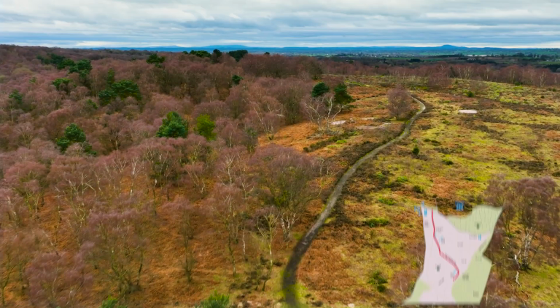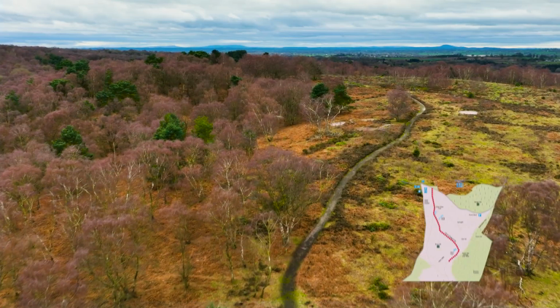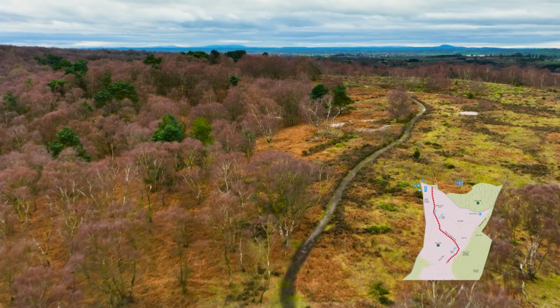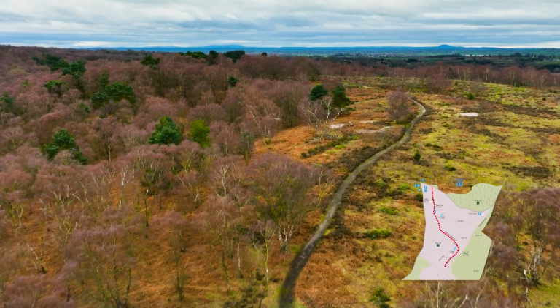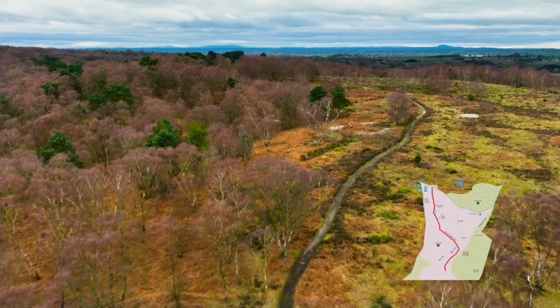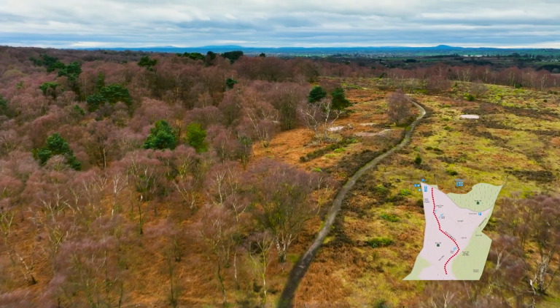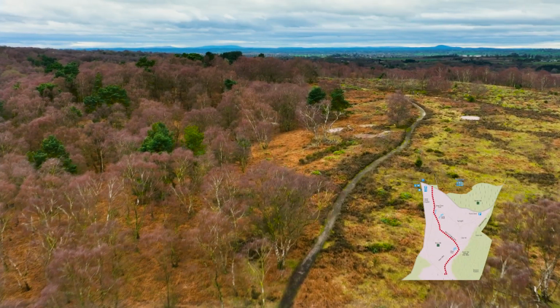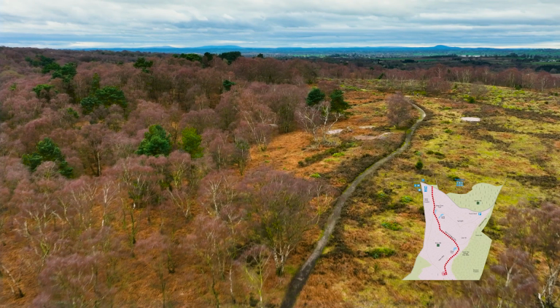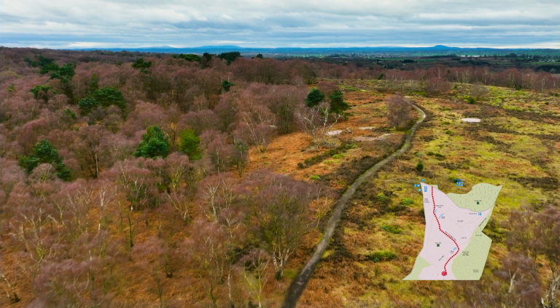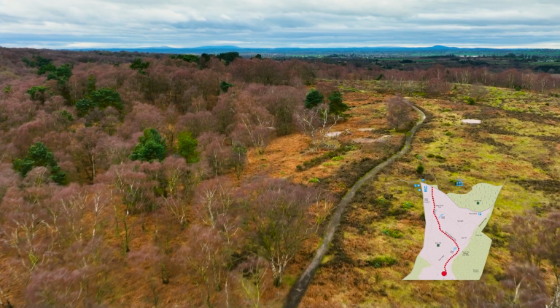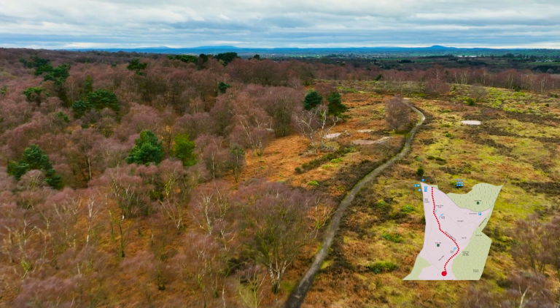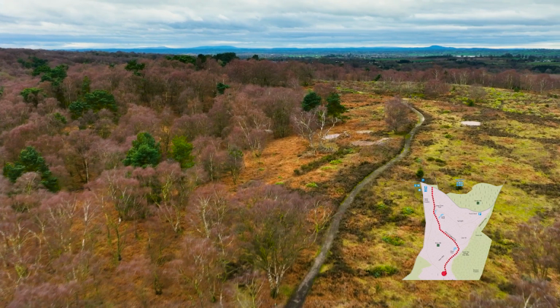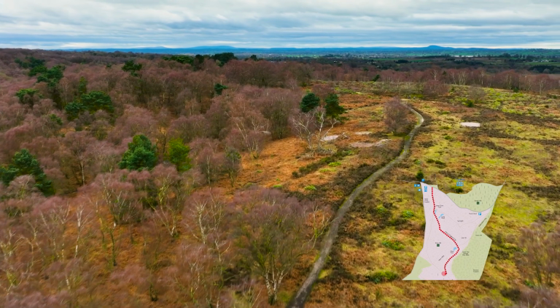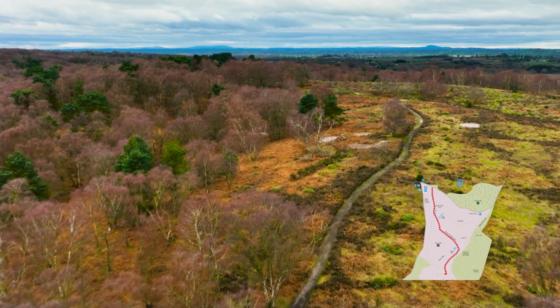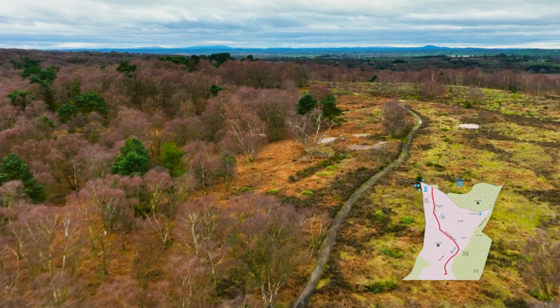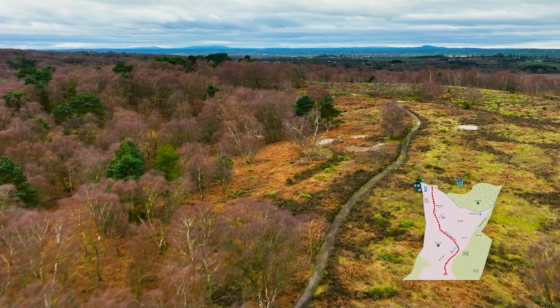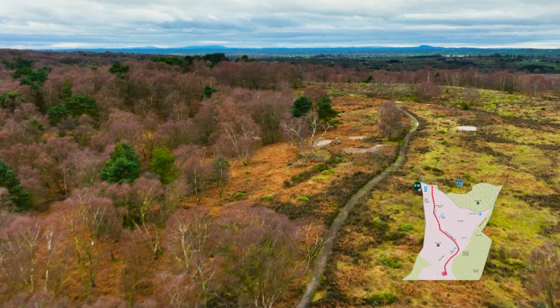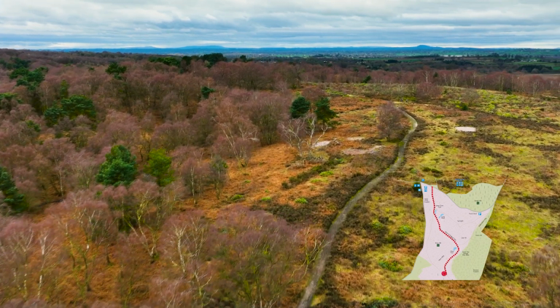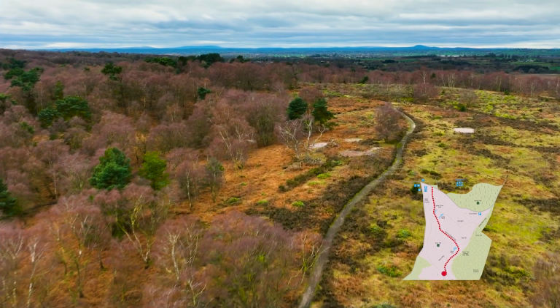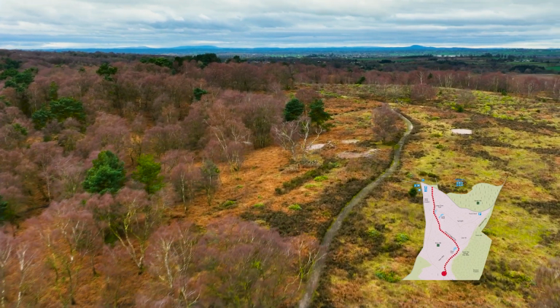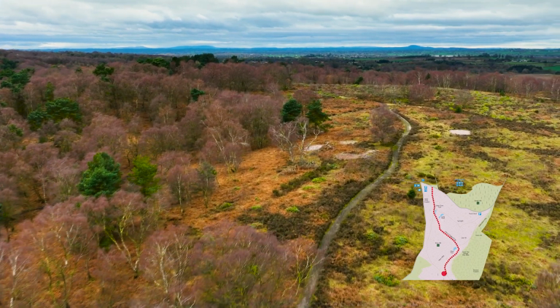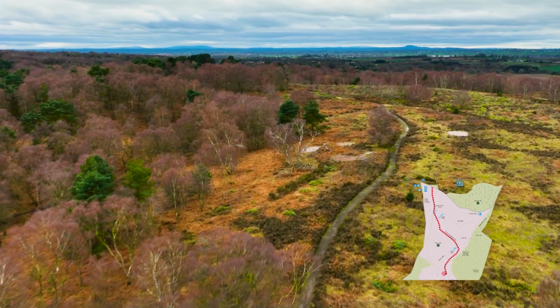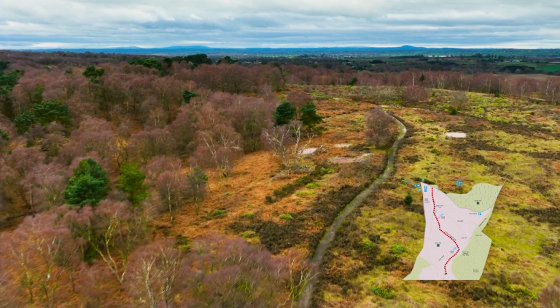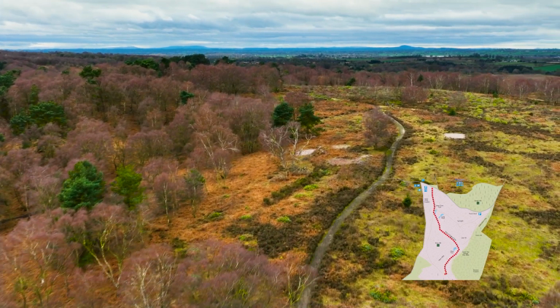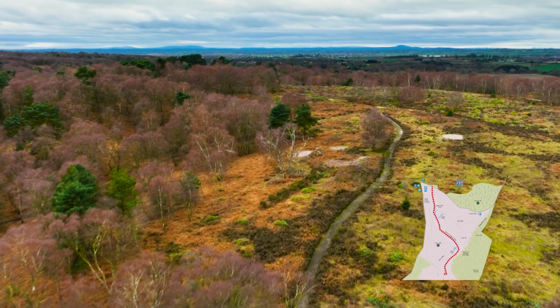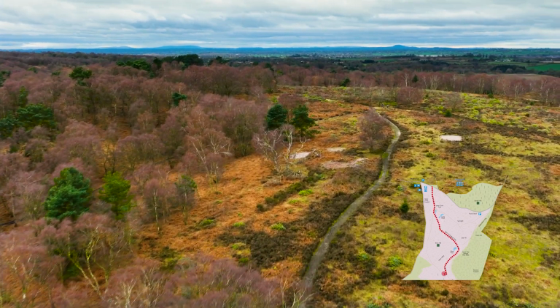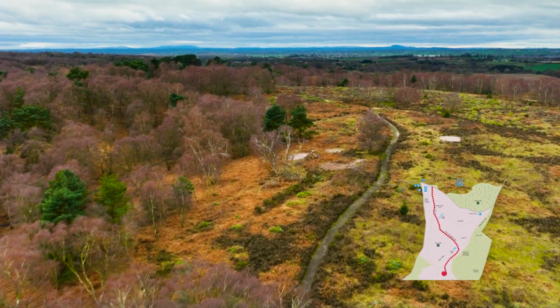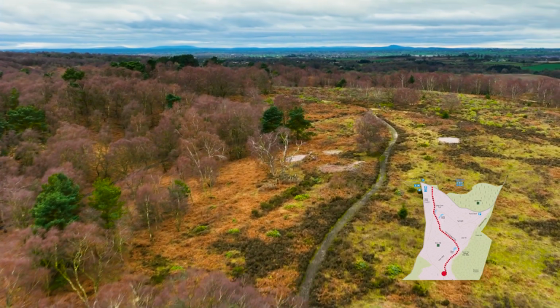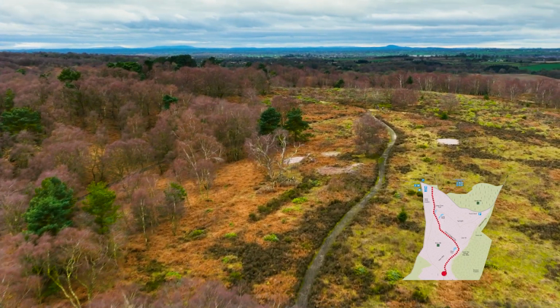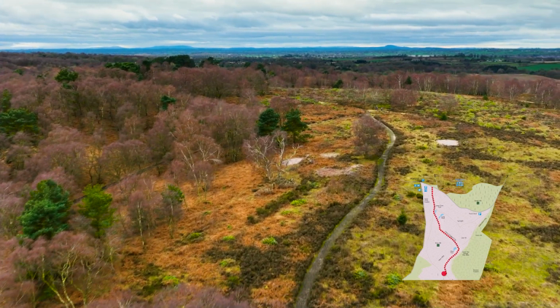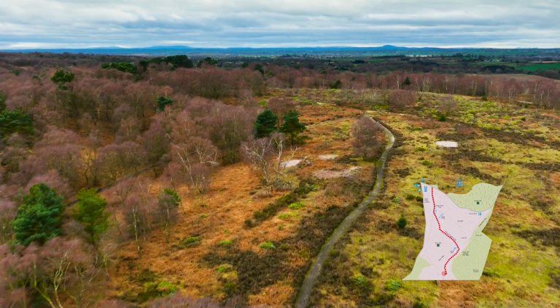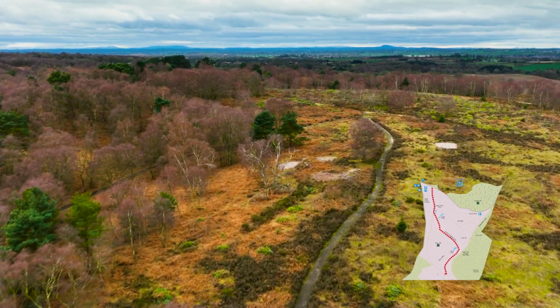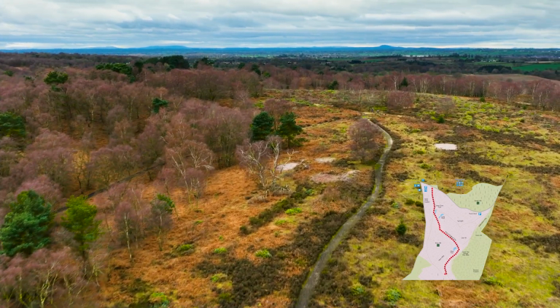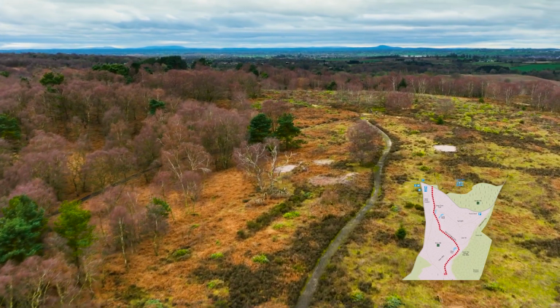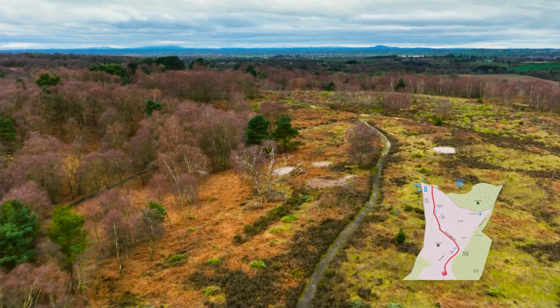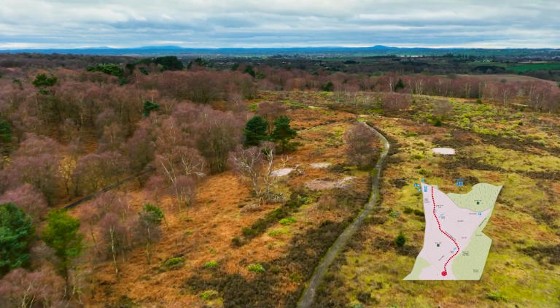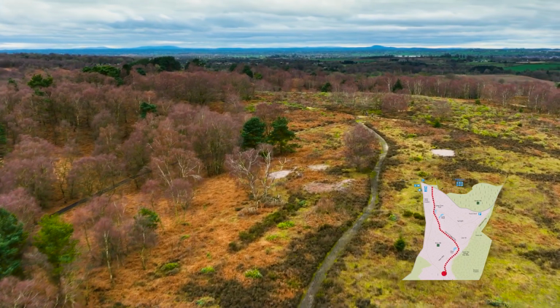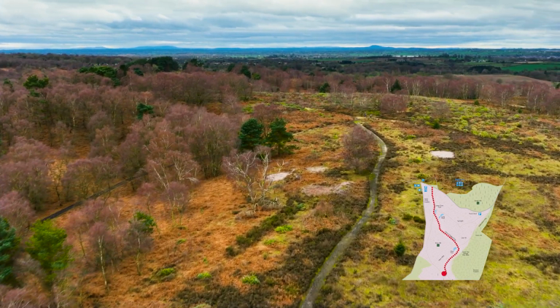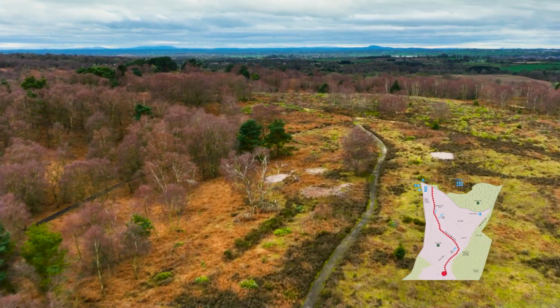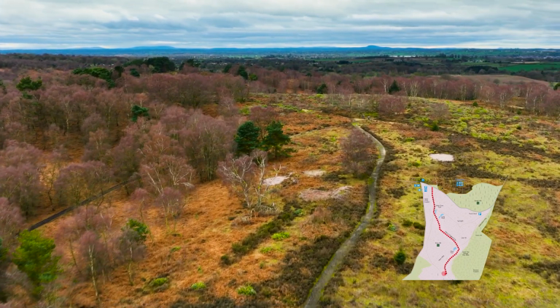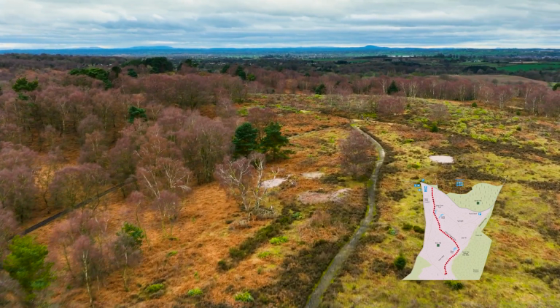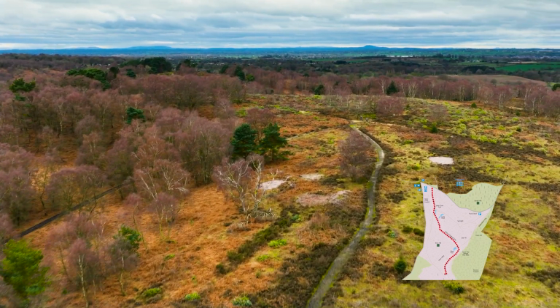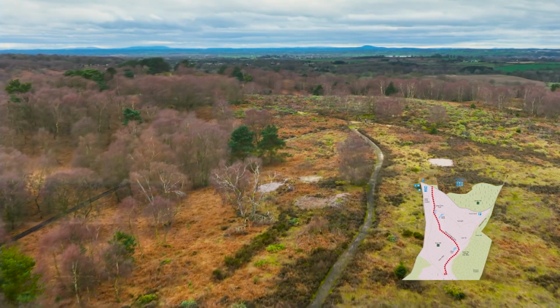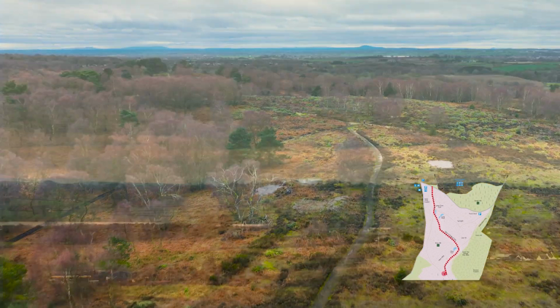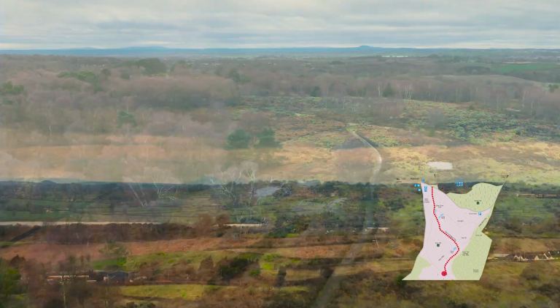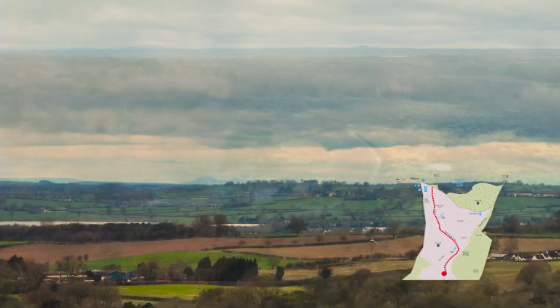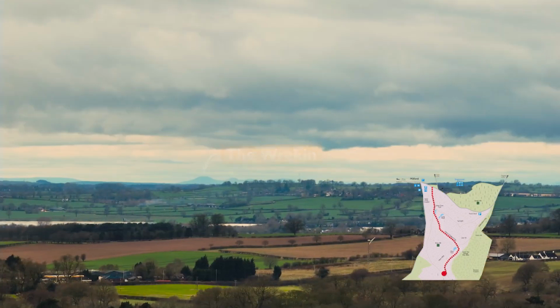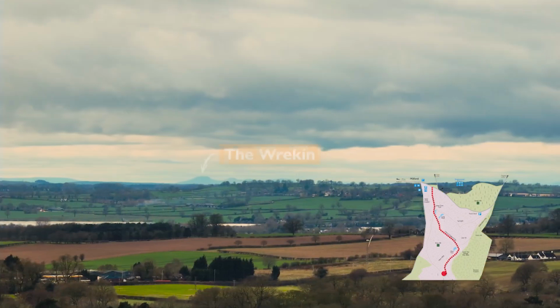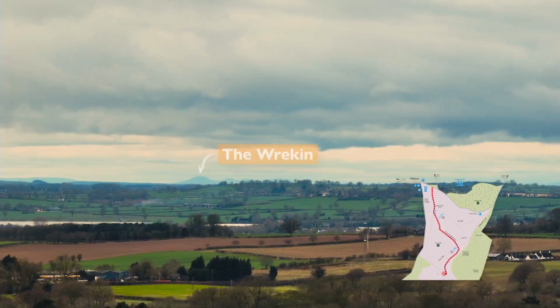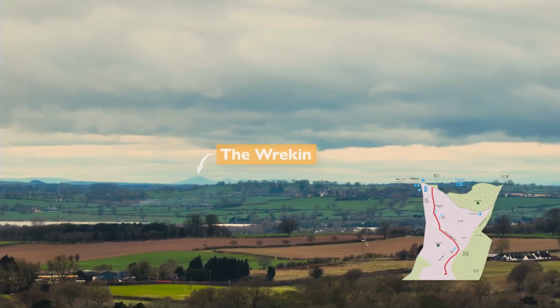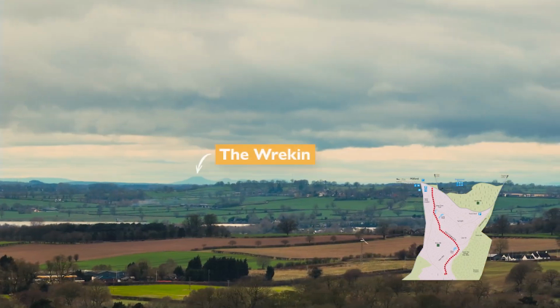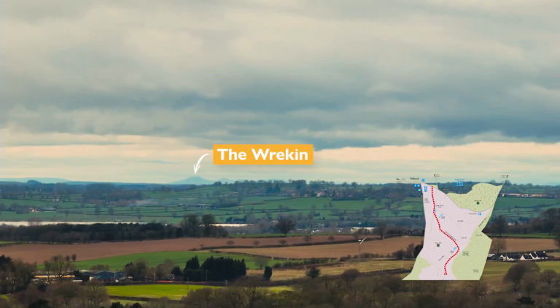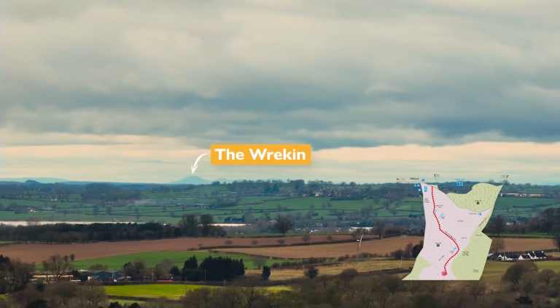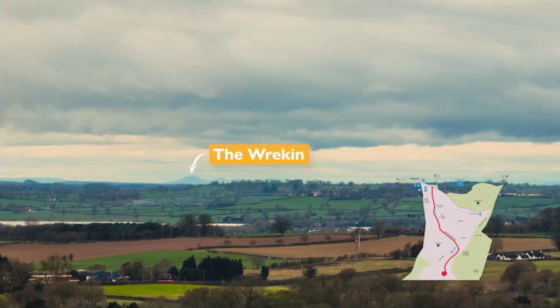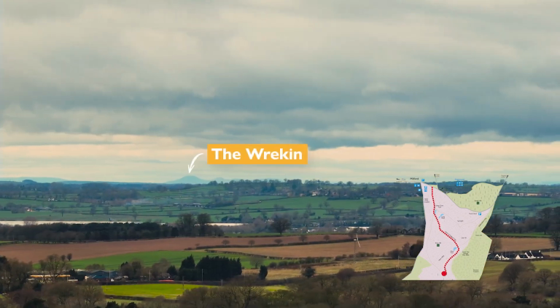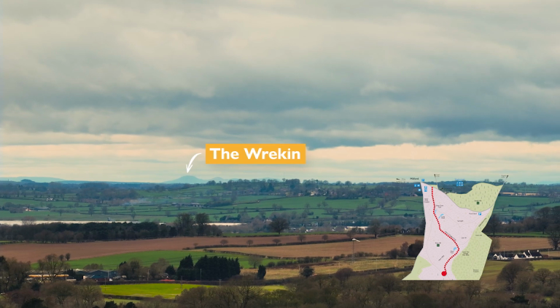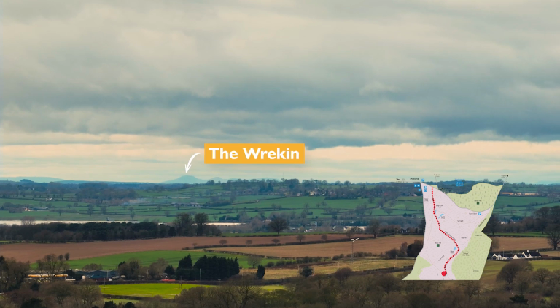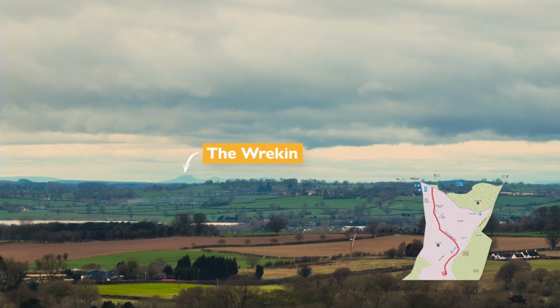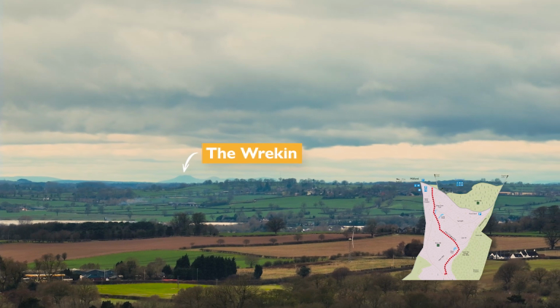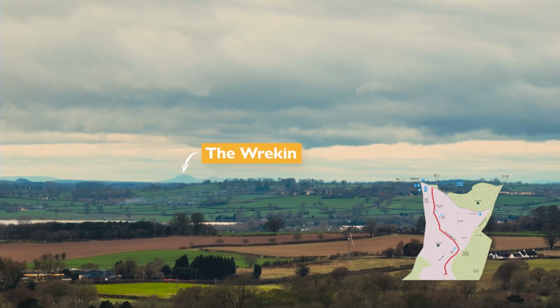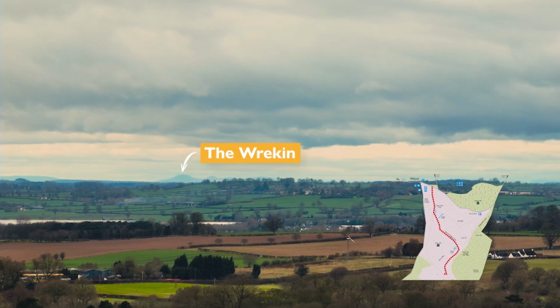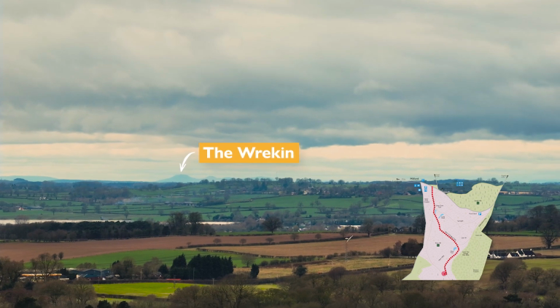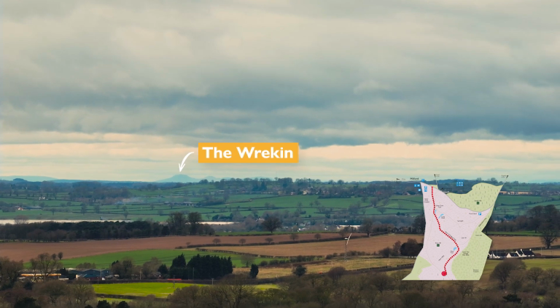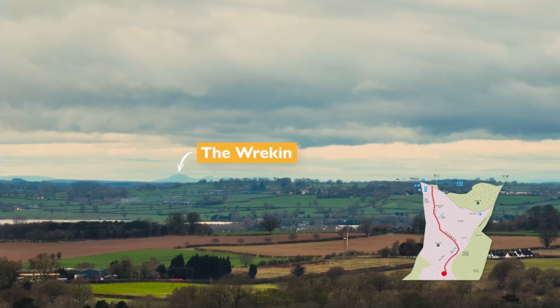There are some spectacular views from the top of the valley and on a clear day you'll even be able to see Reakin Hill in Shropshire.